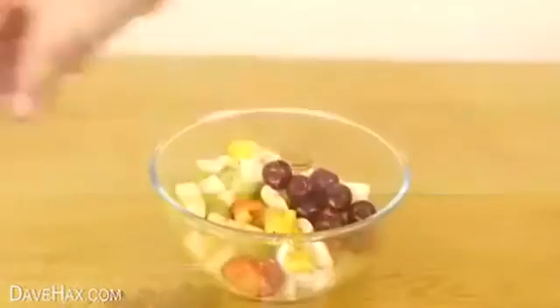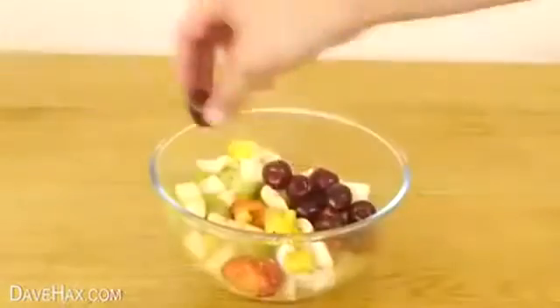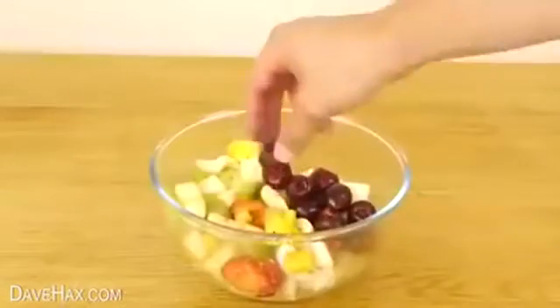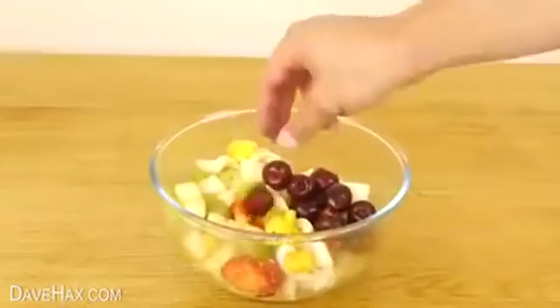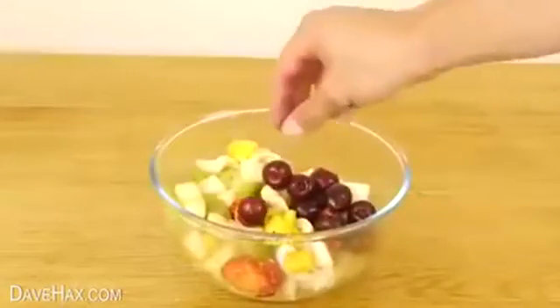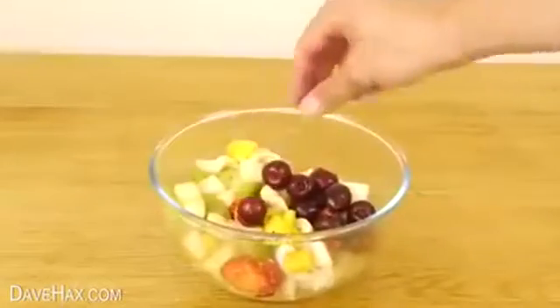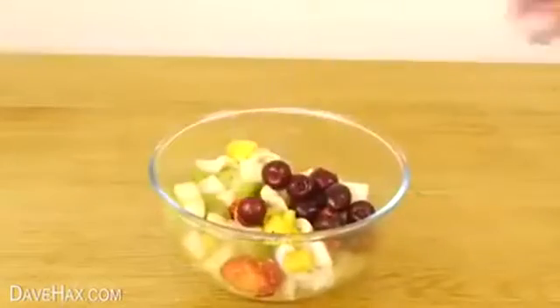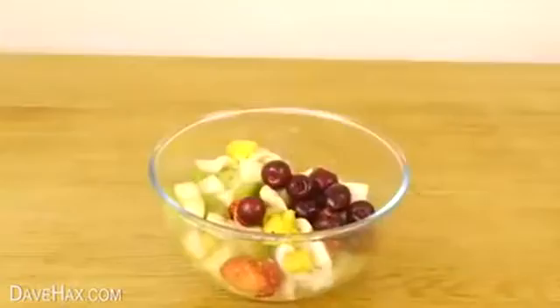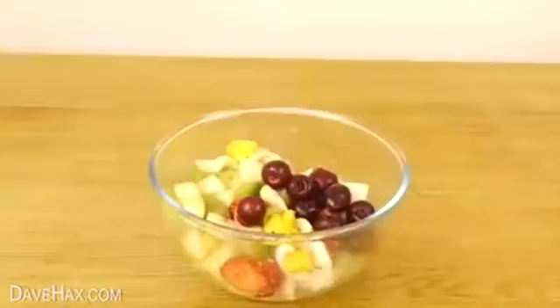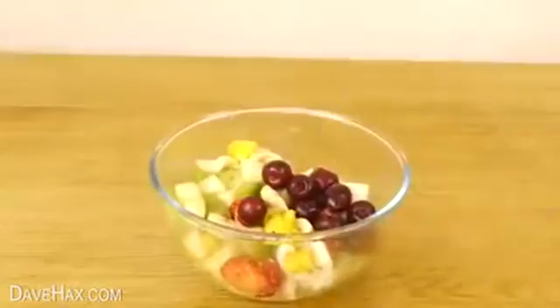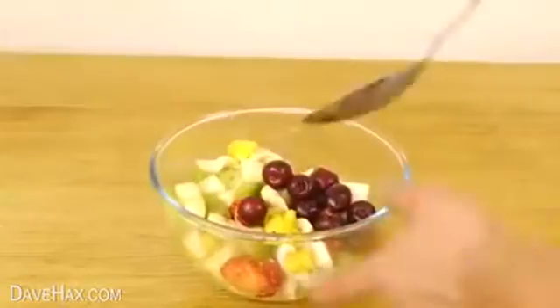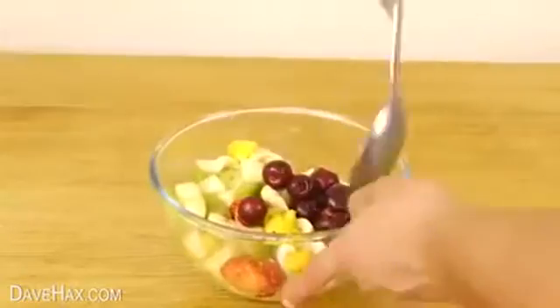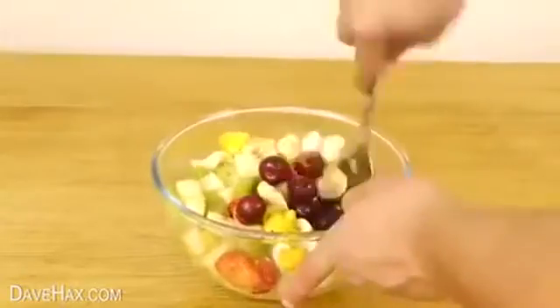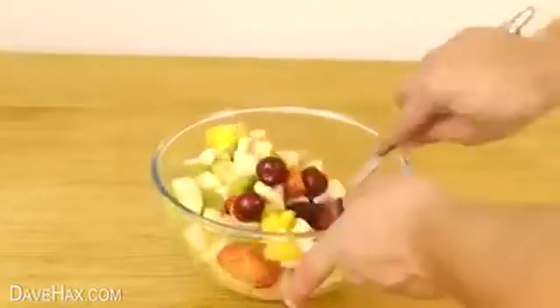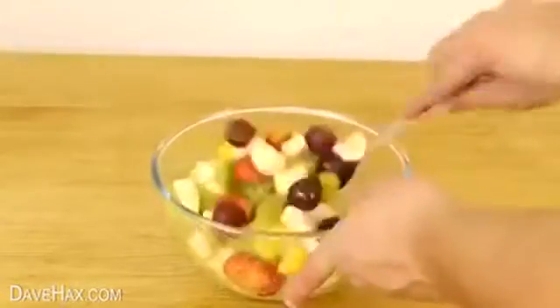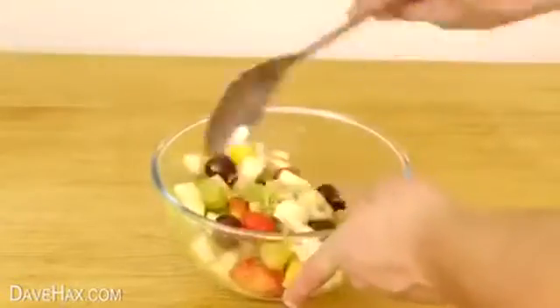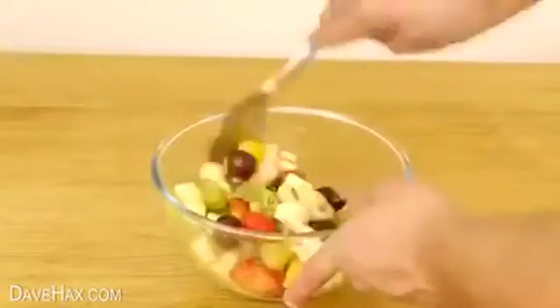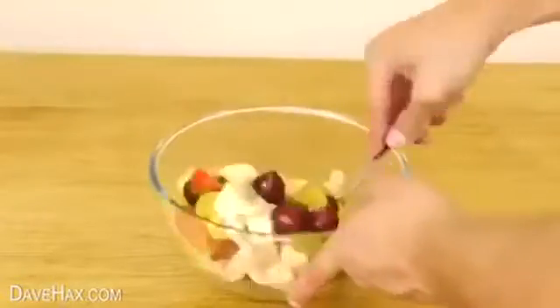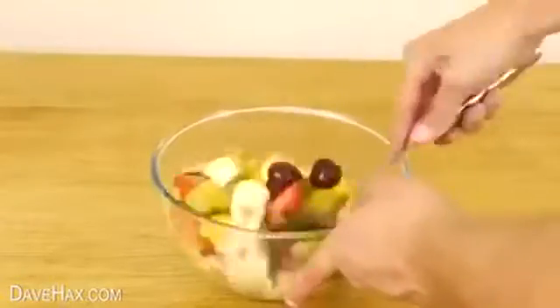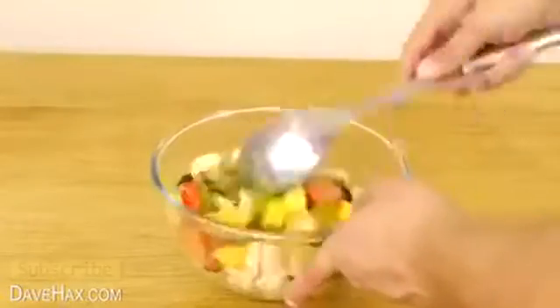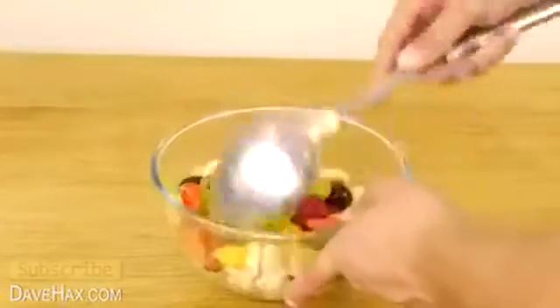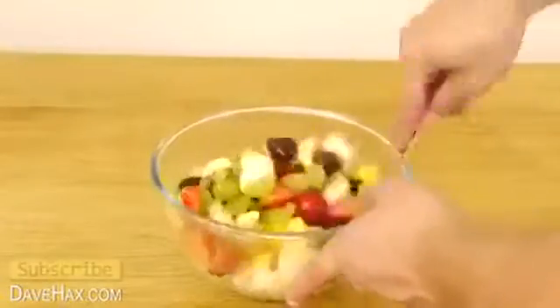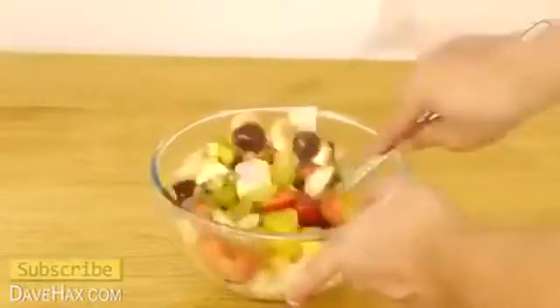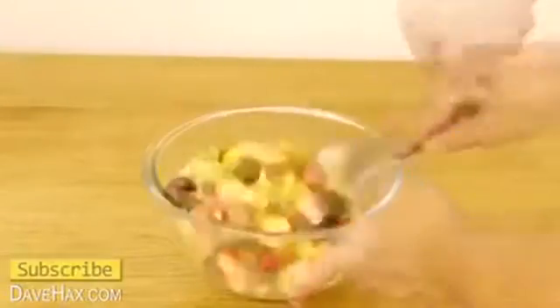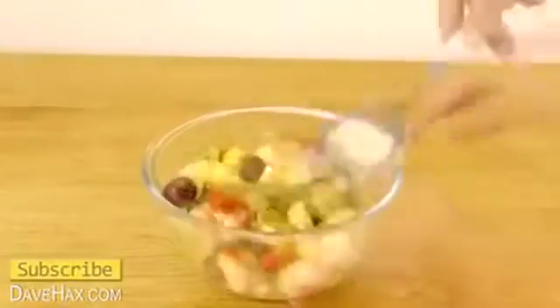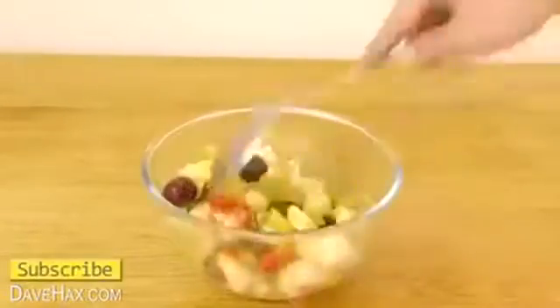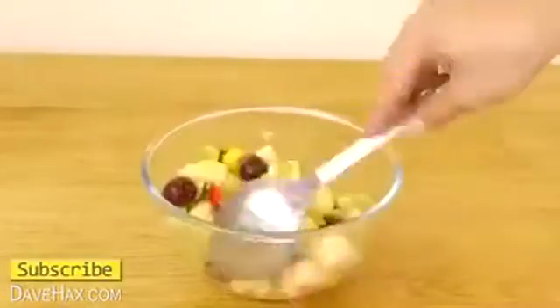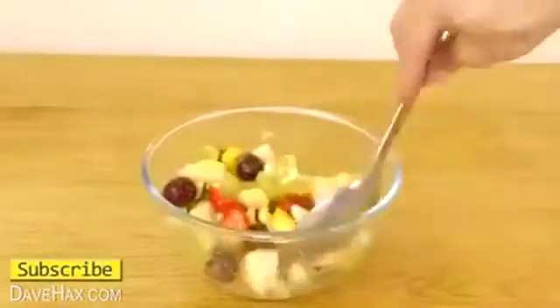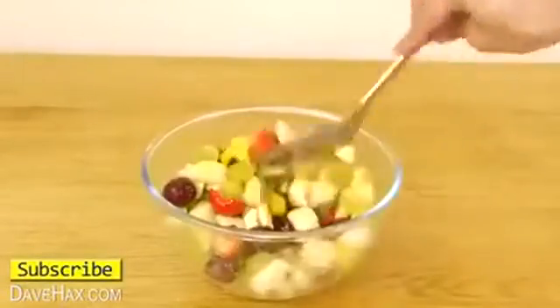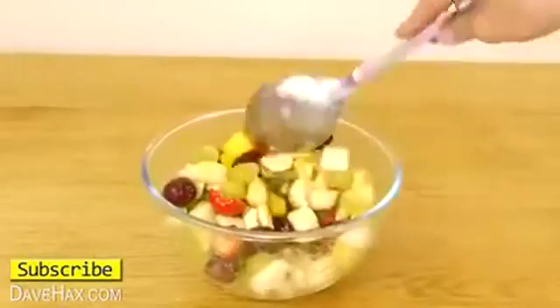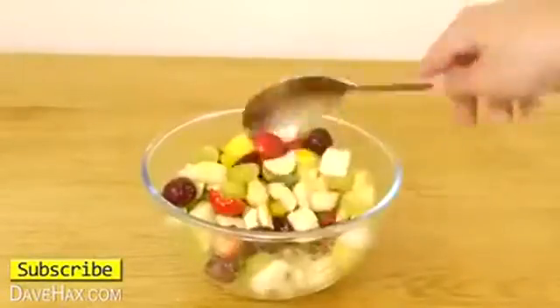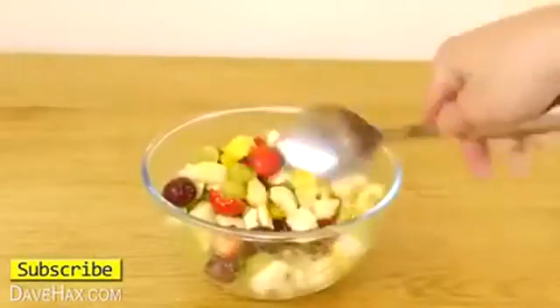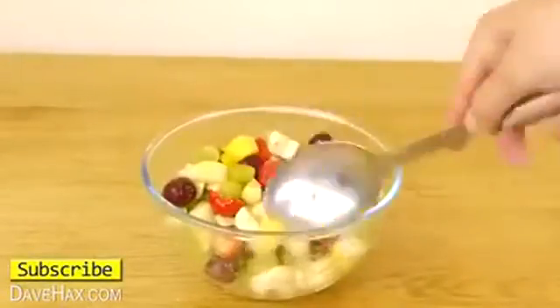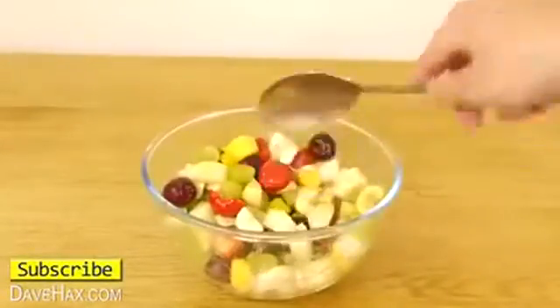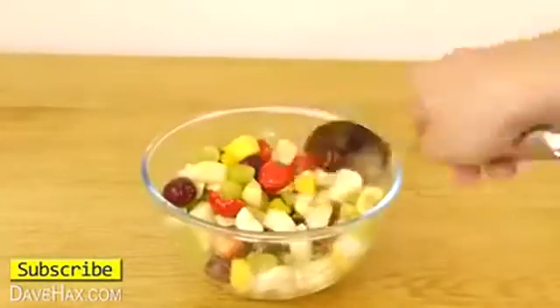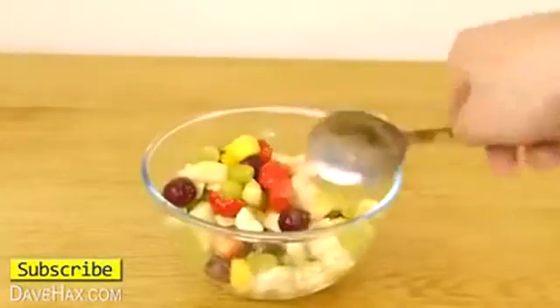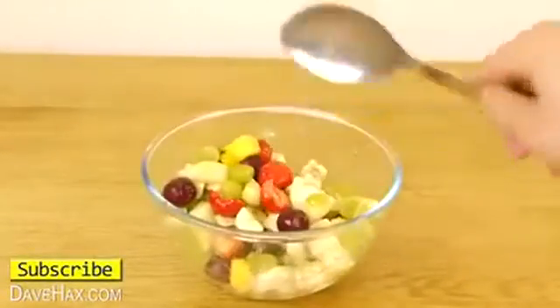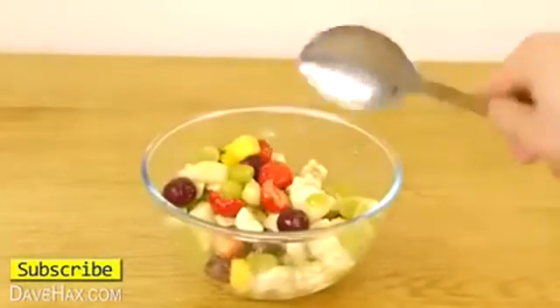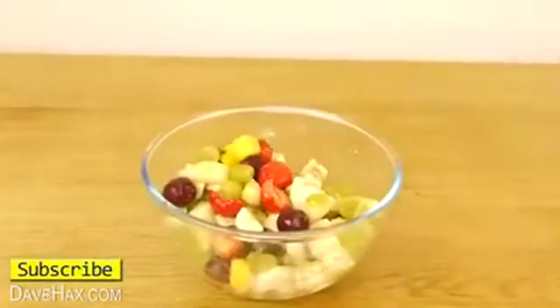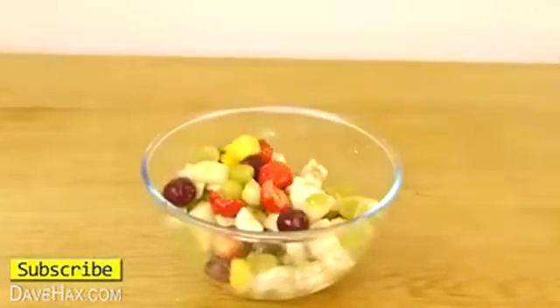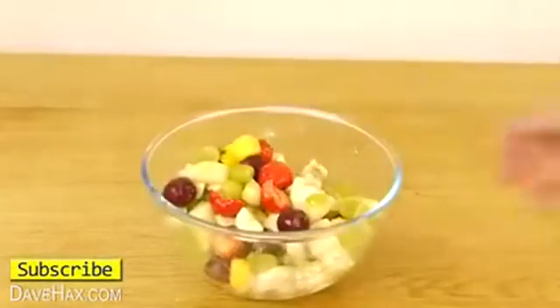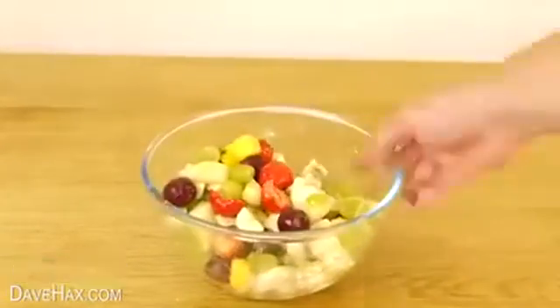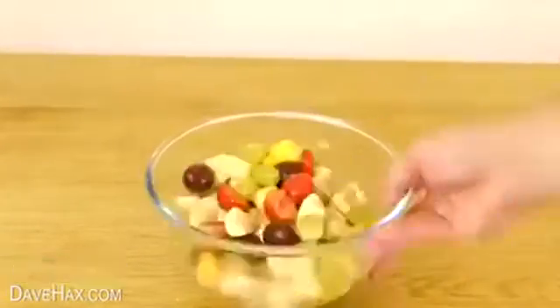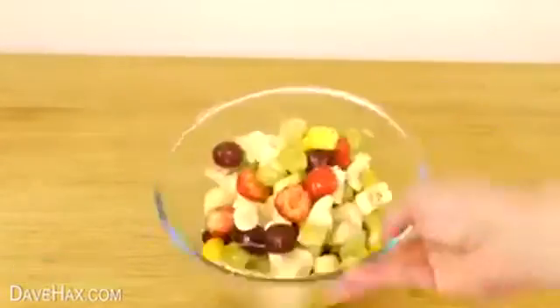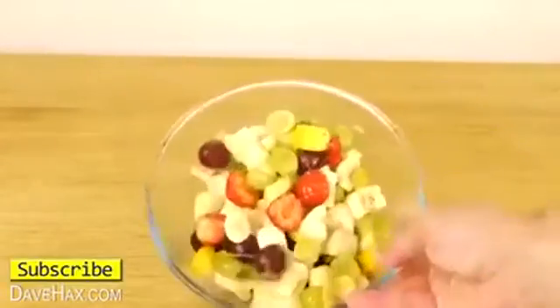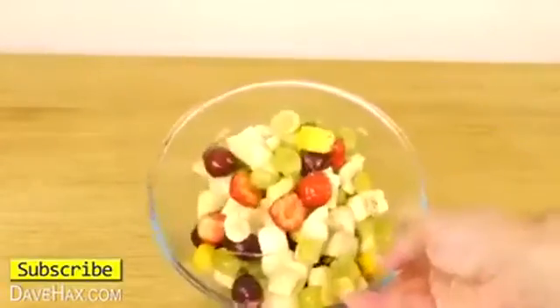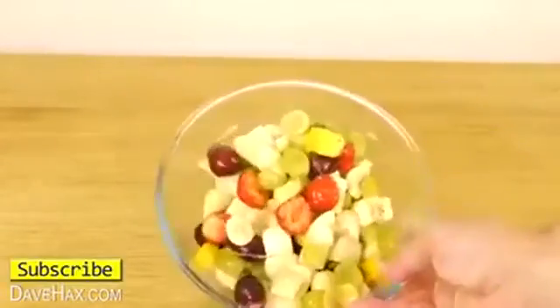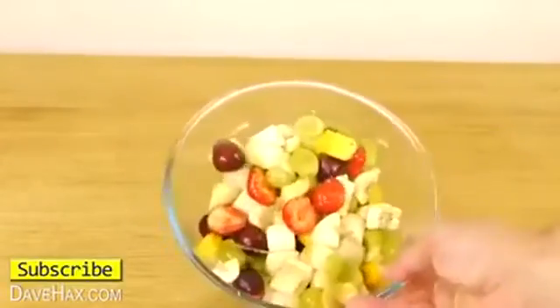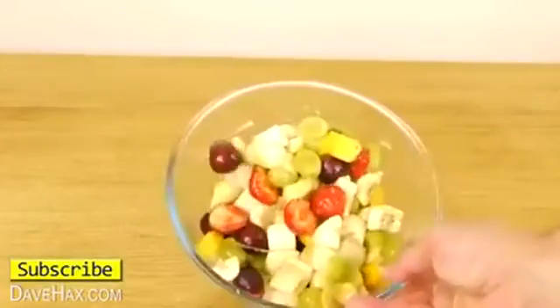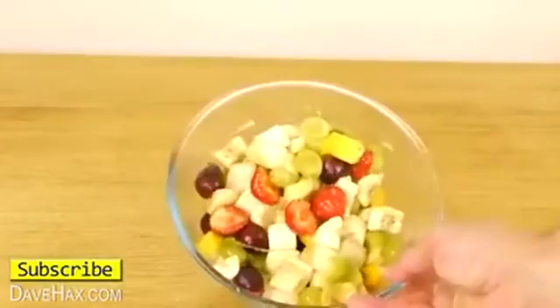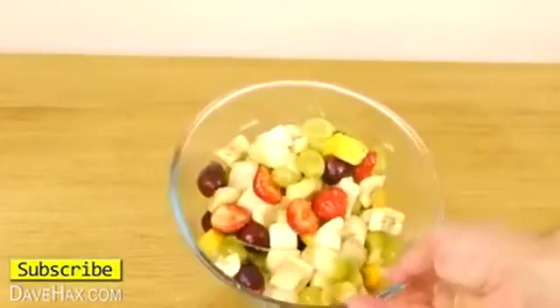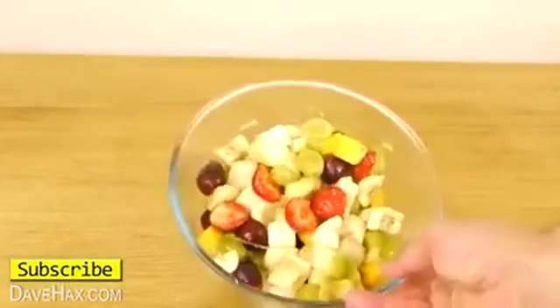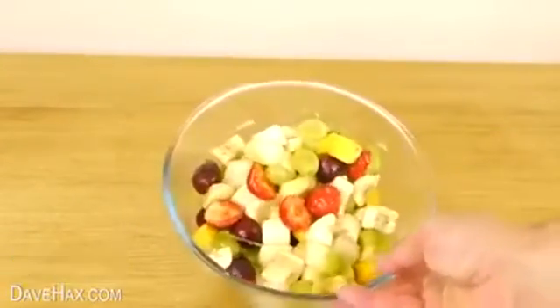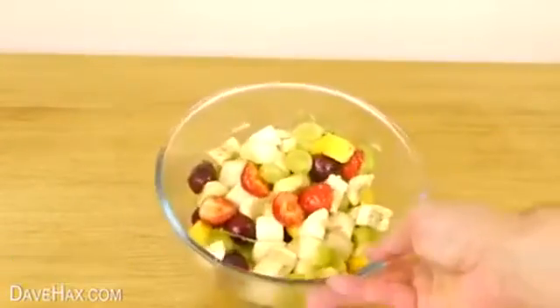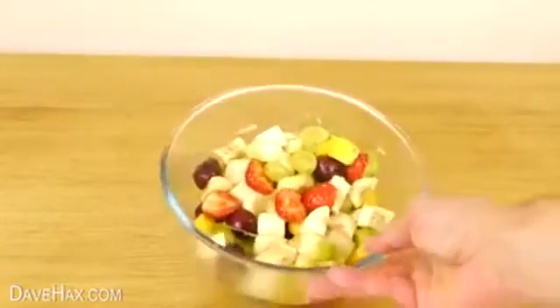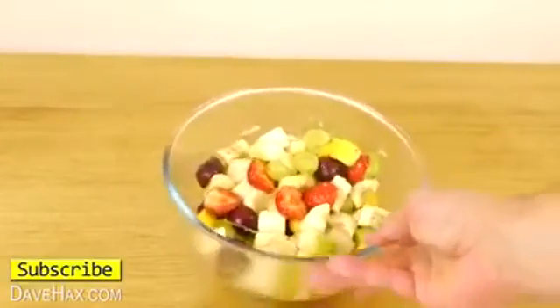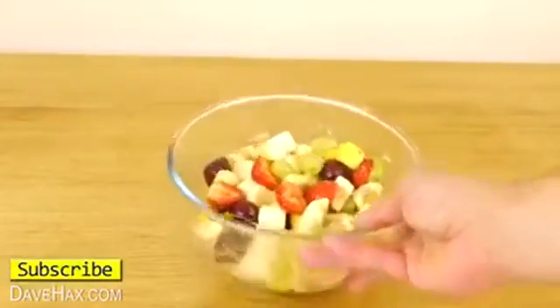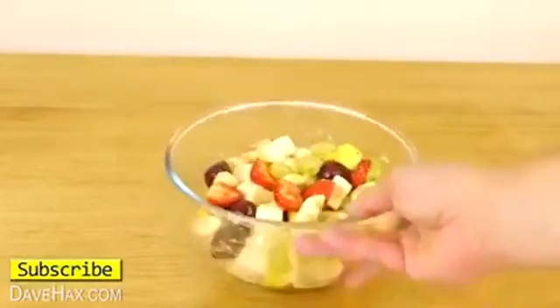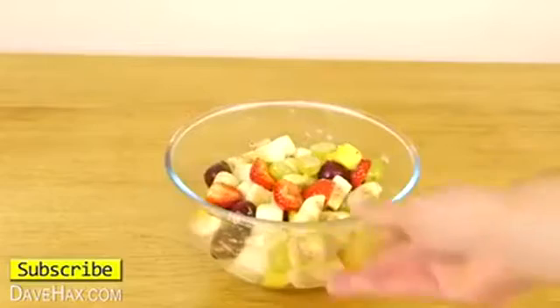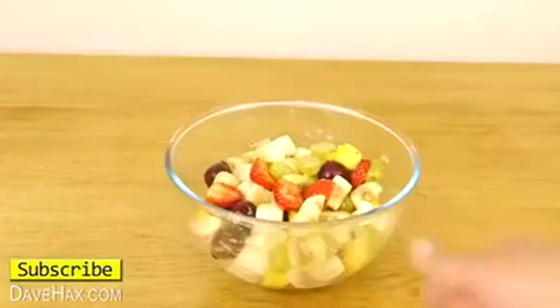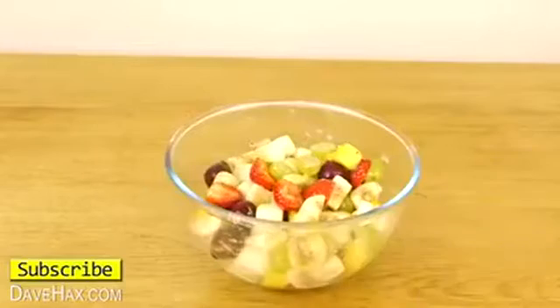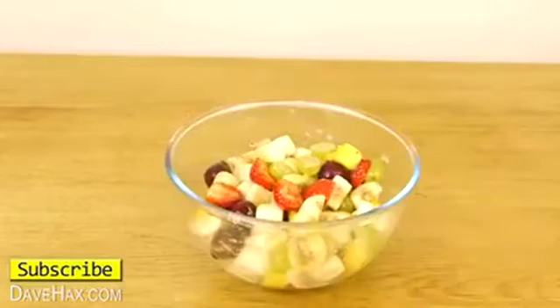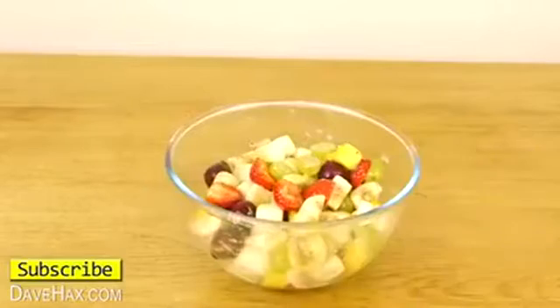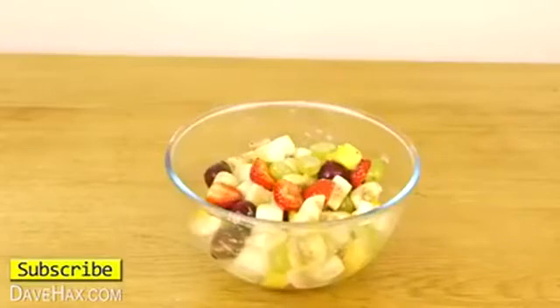And there we have our finished fruit salad. Mix it up, and it's ready for serving. I hope you've enjoyed watching this video.